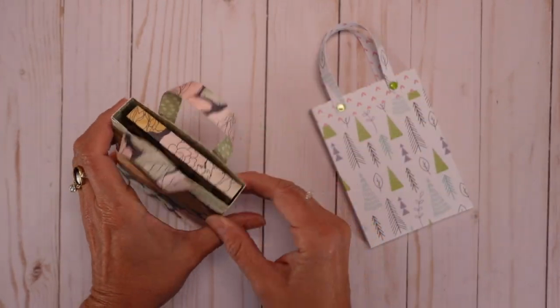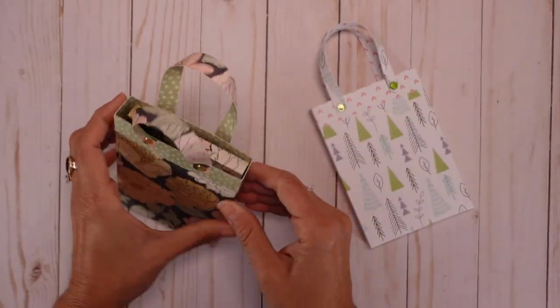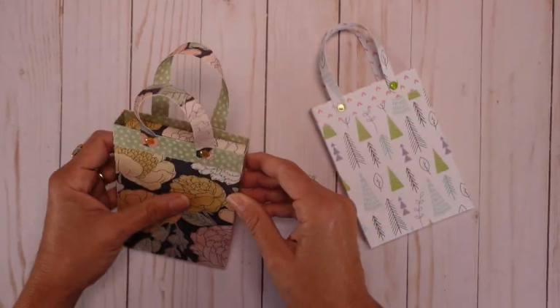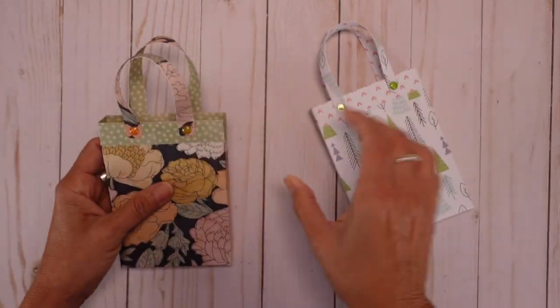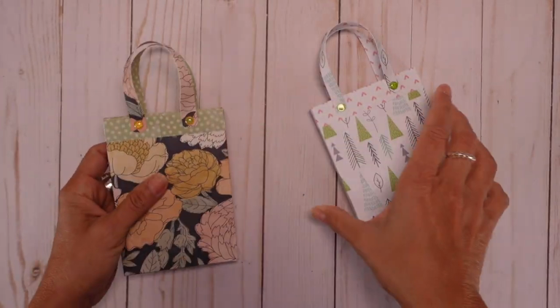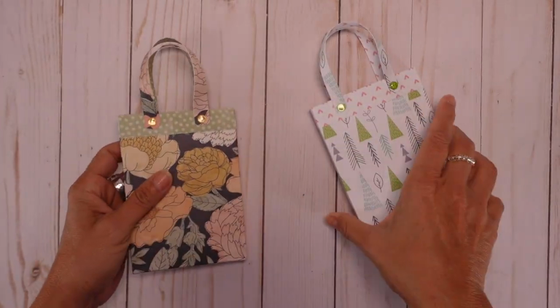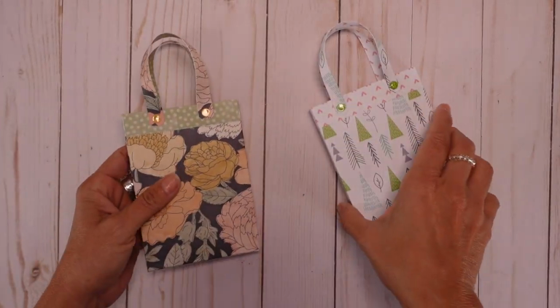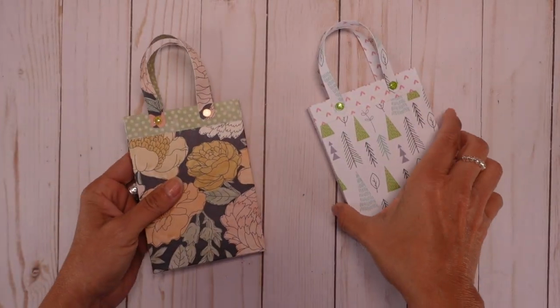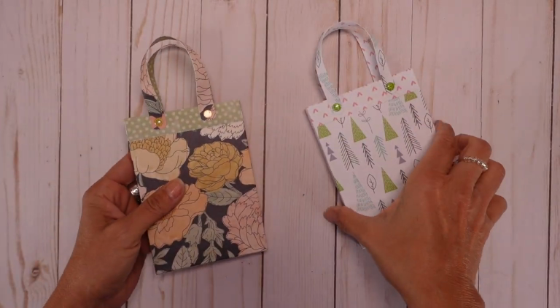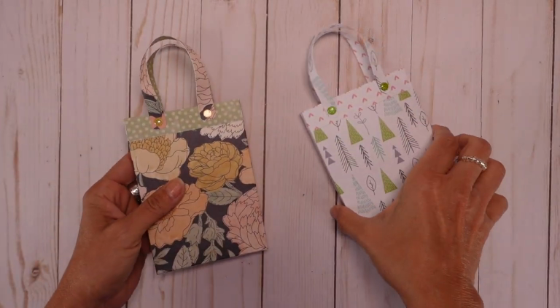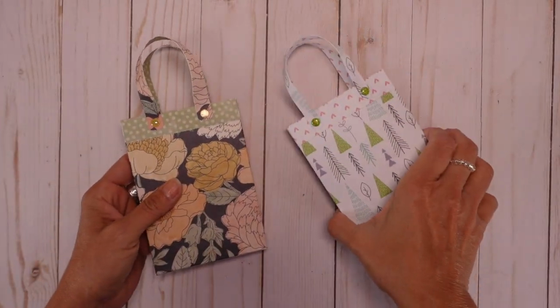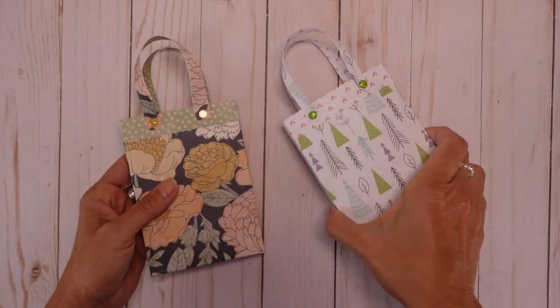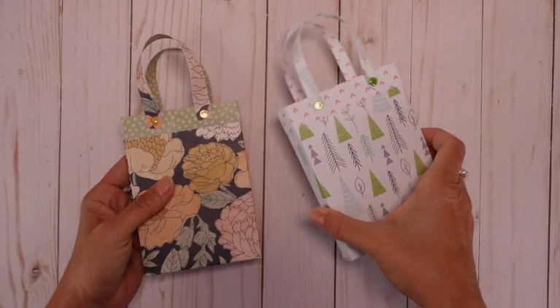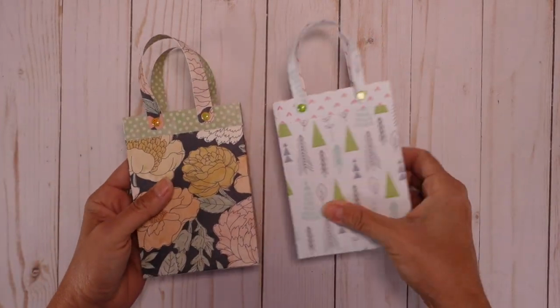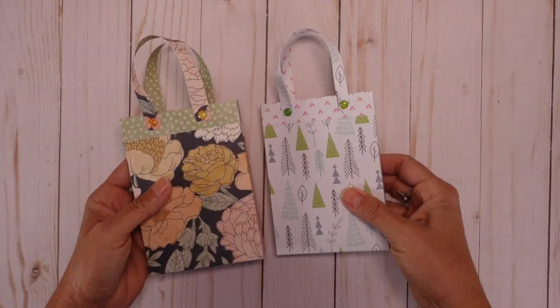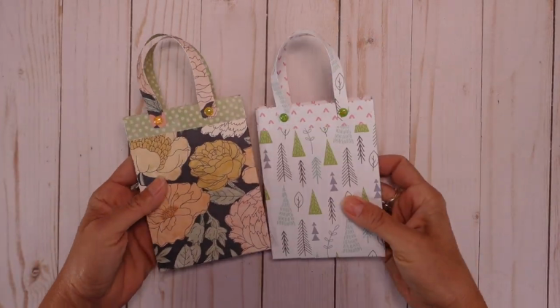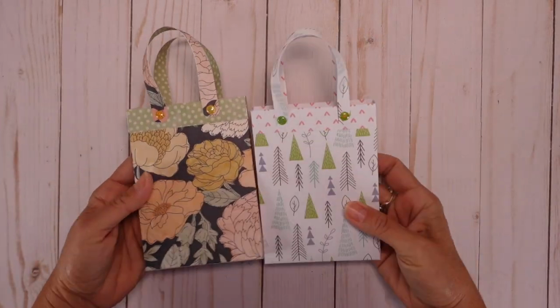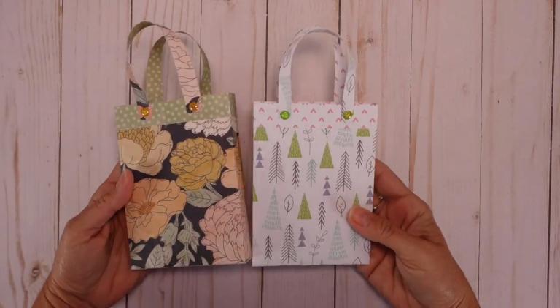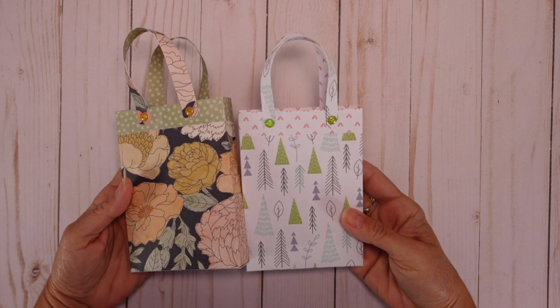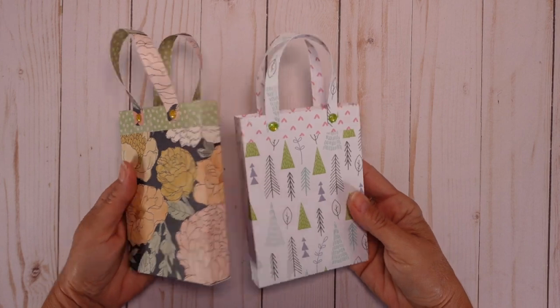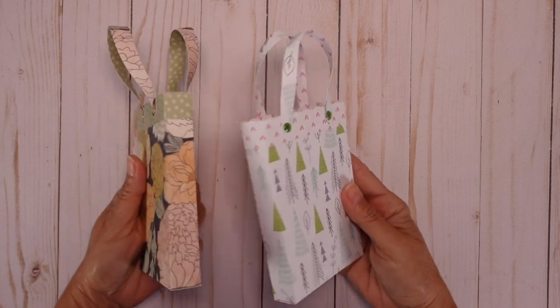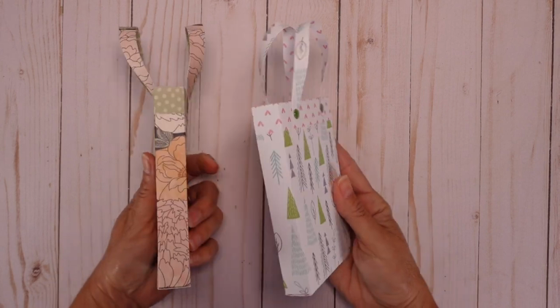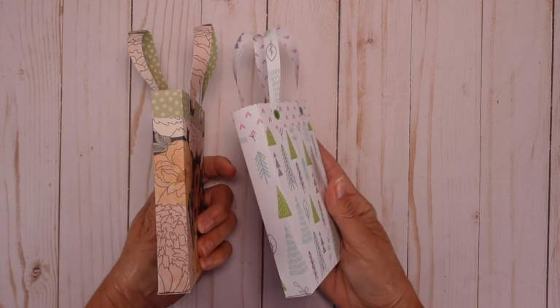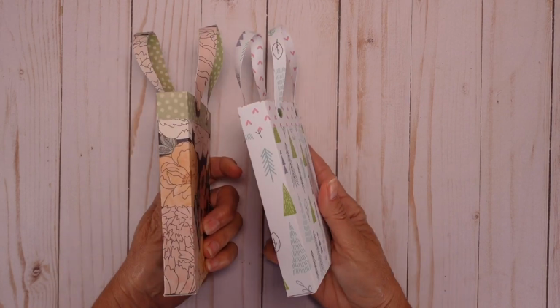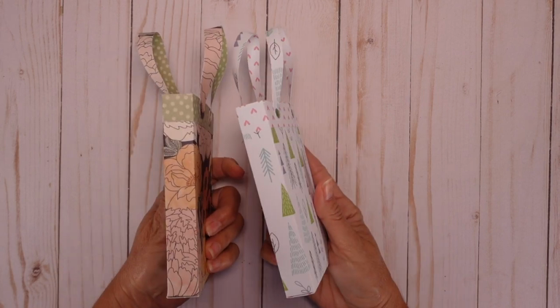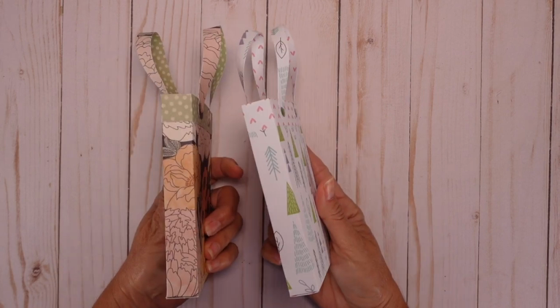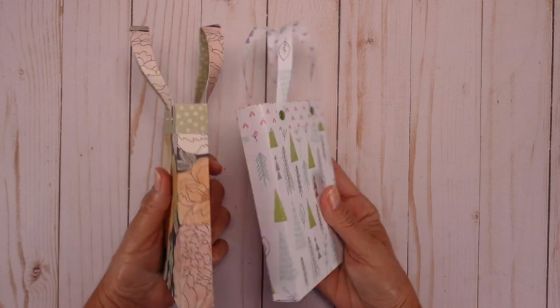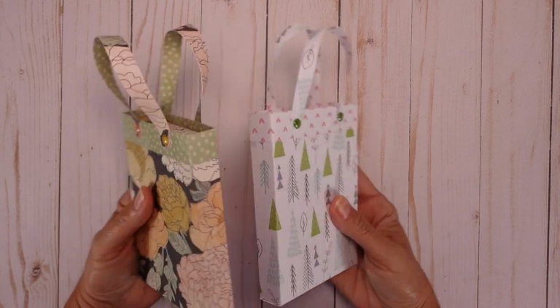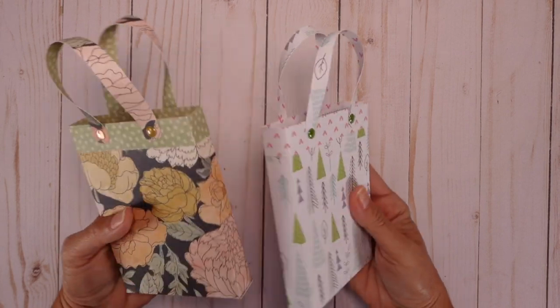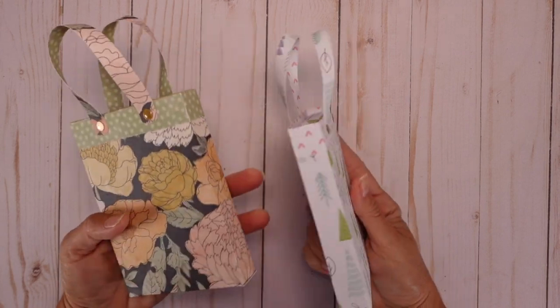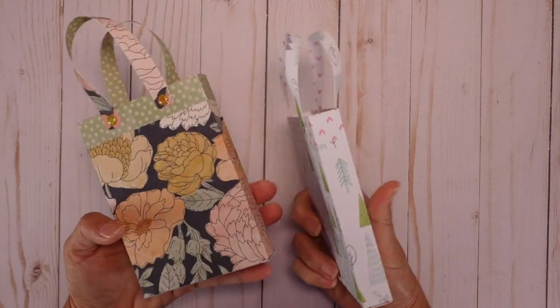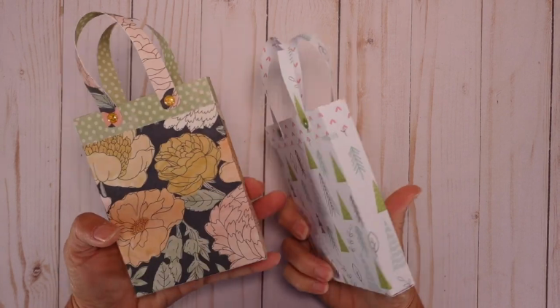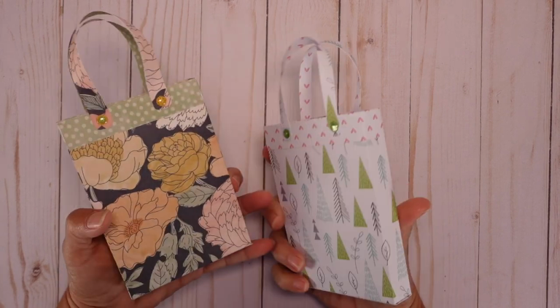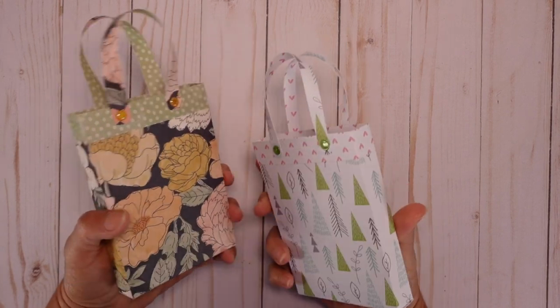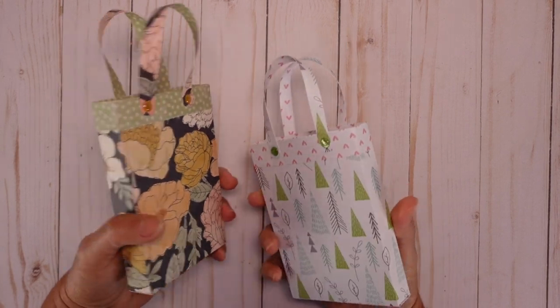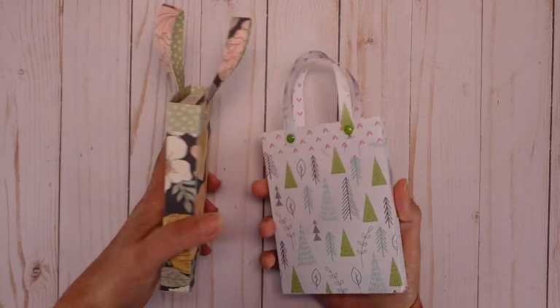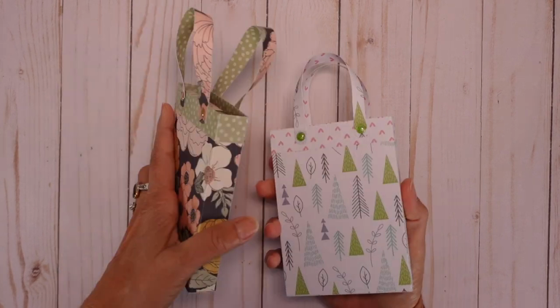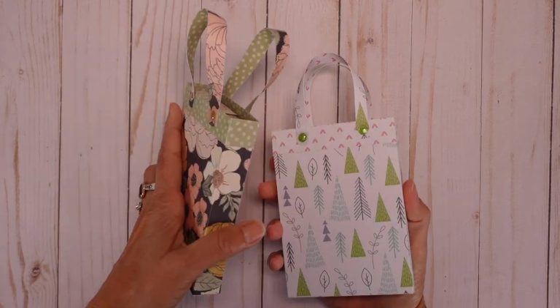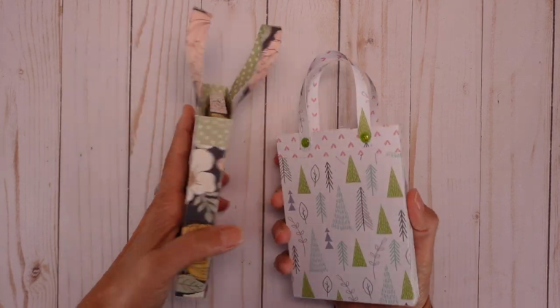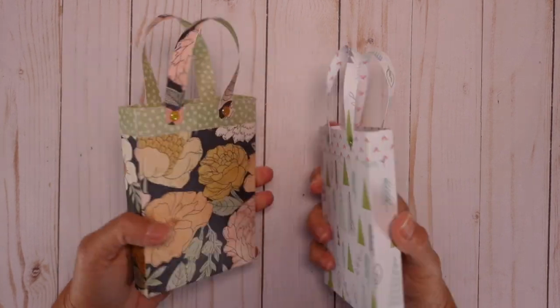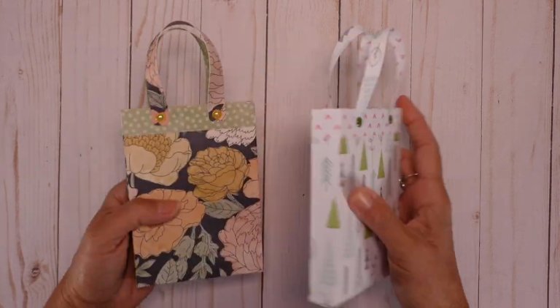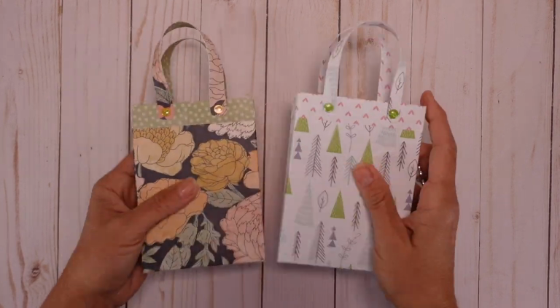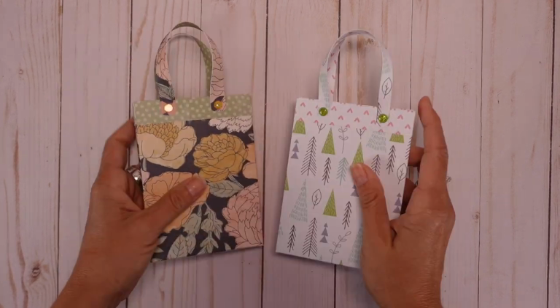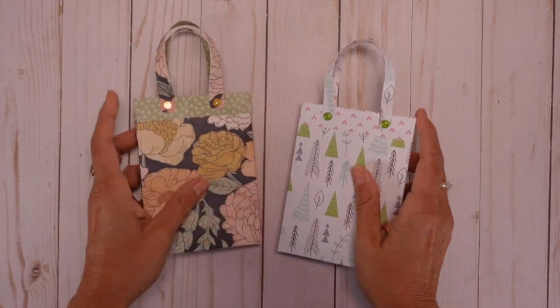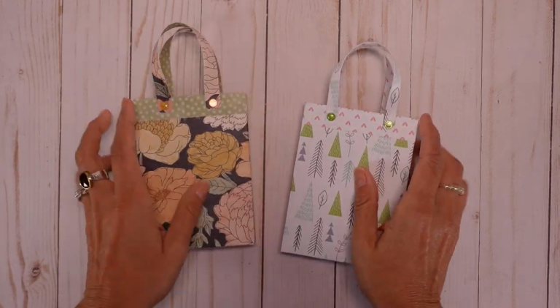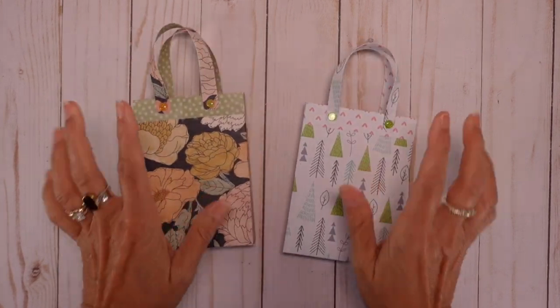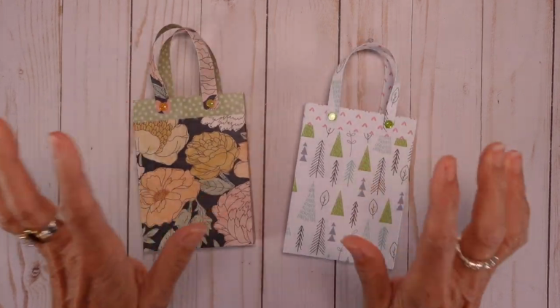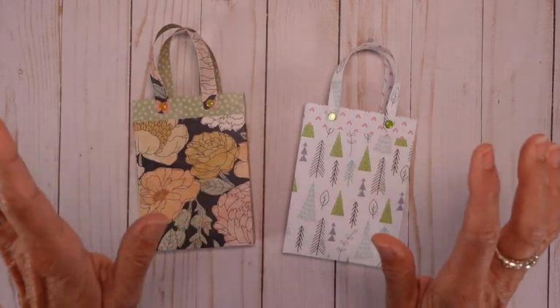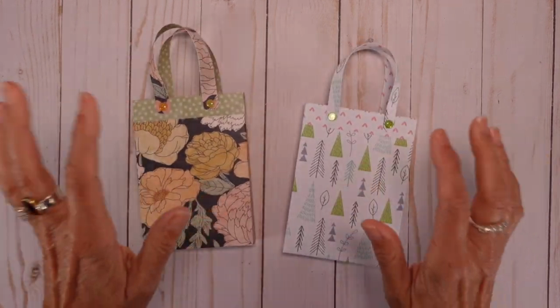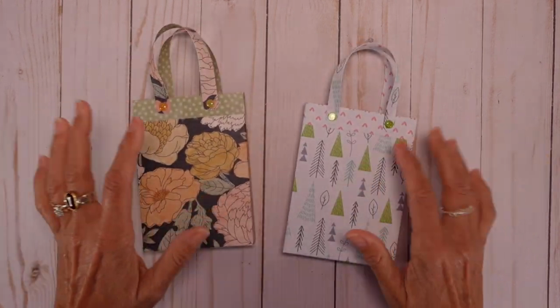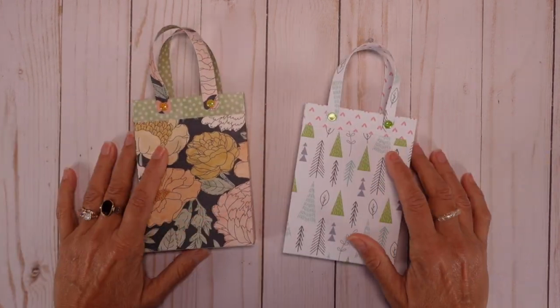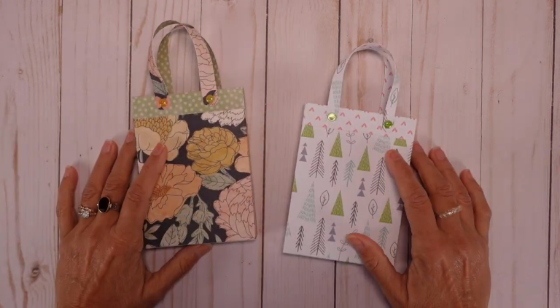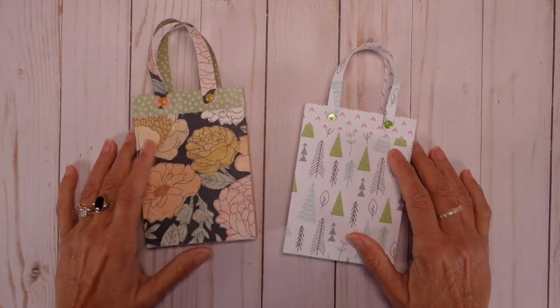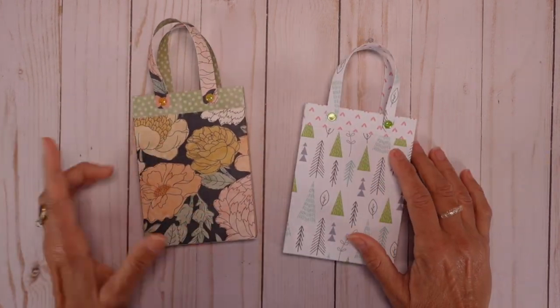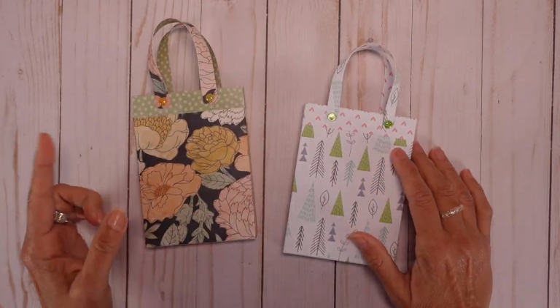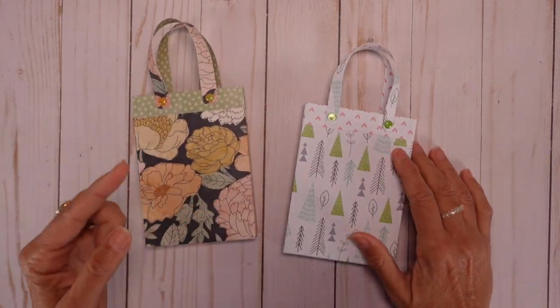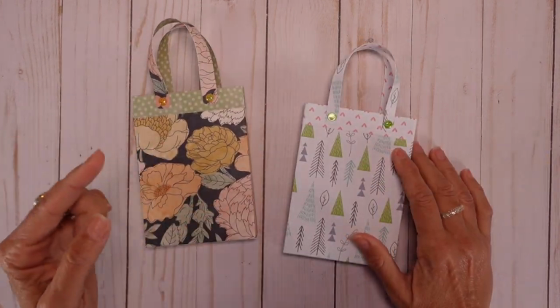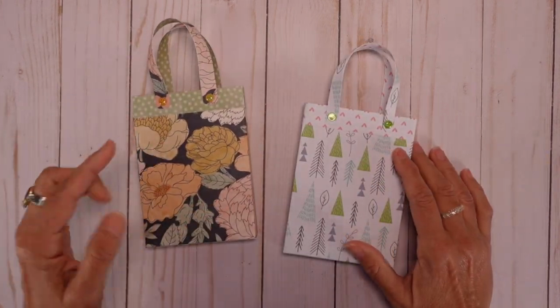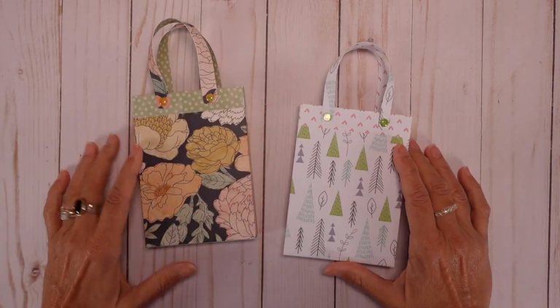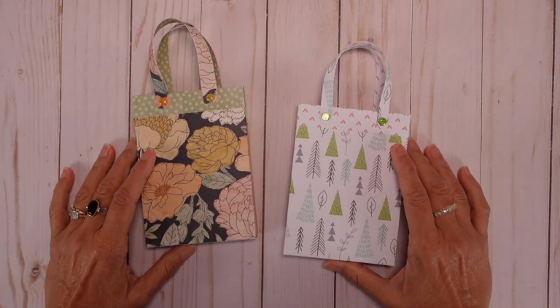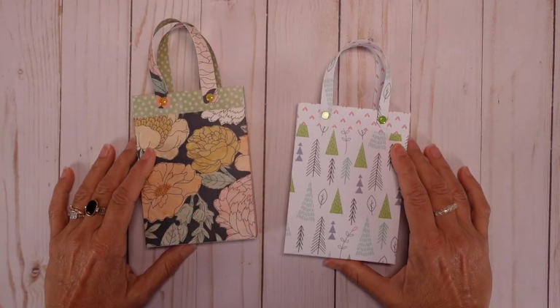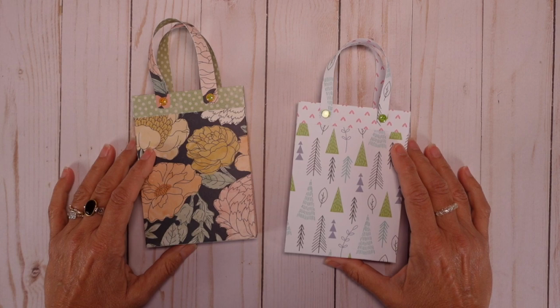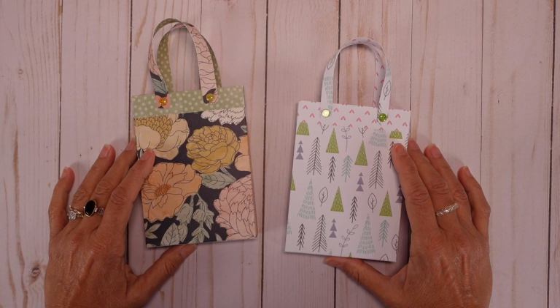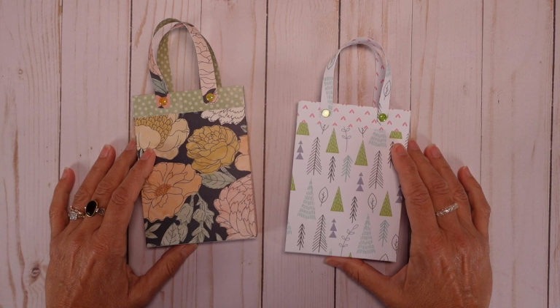Great gift, very original, very nice. I hope you enjoy the tutorial. So let's move to the tutorial.